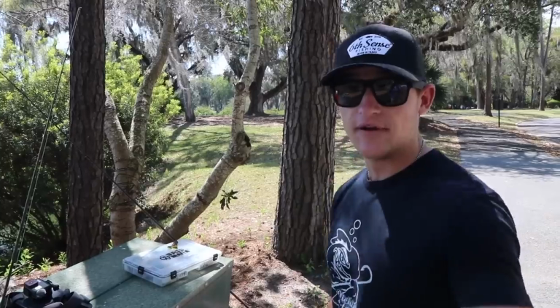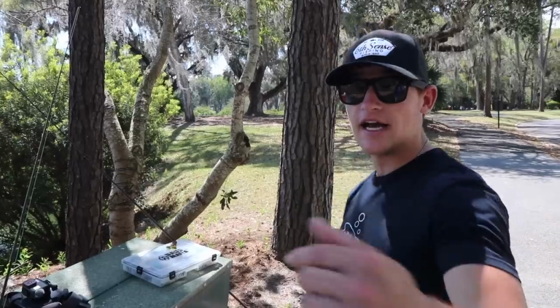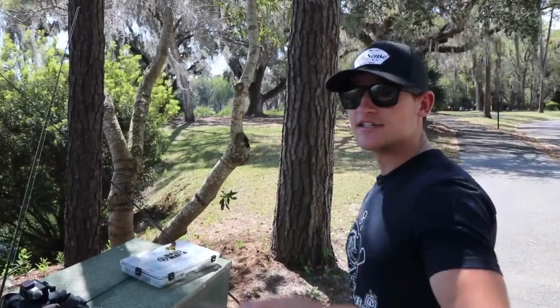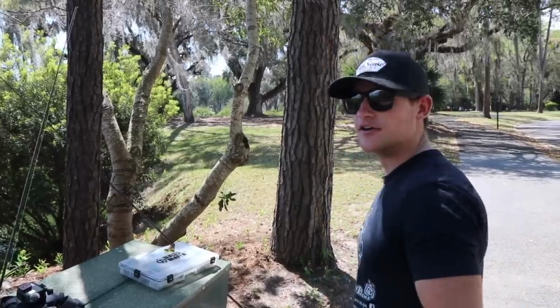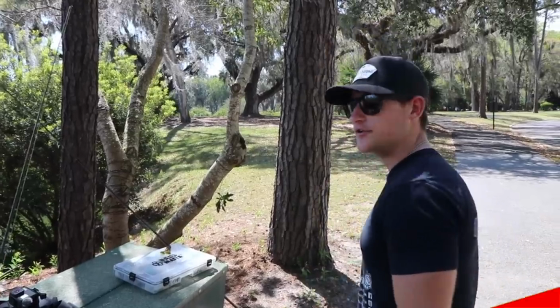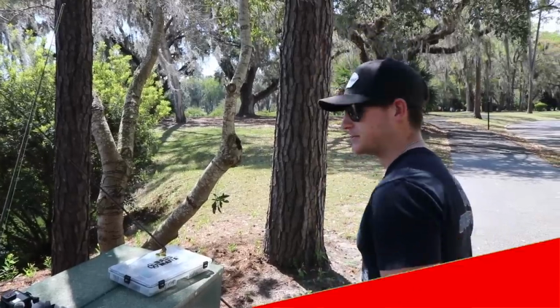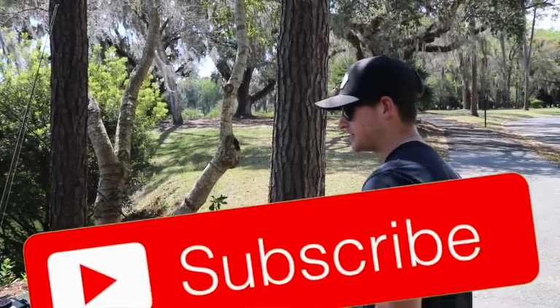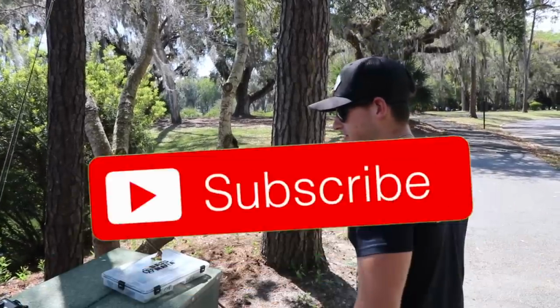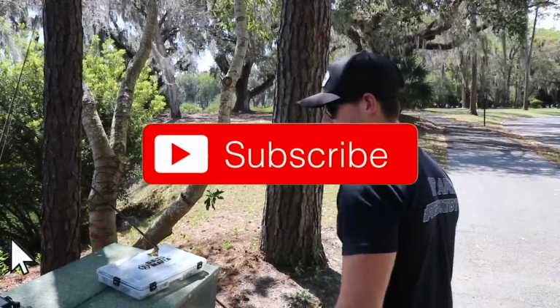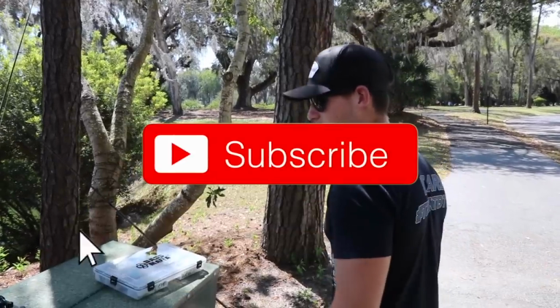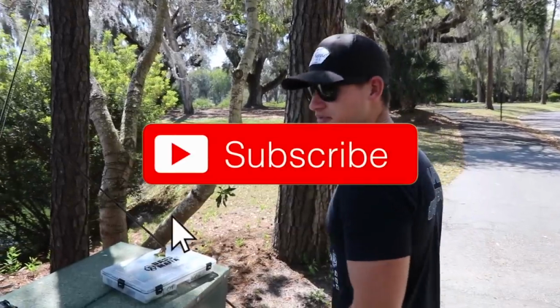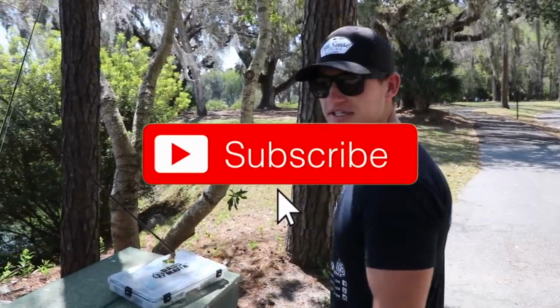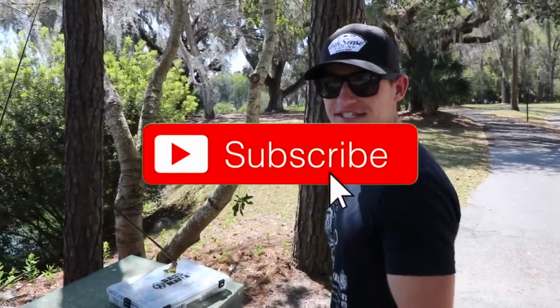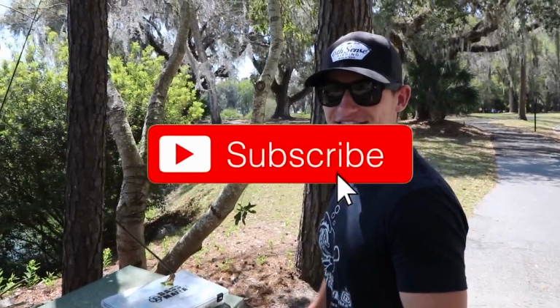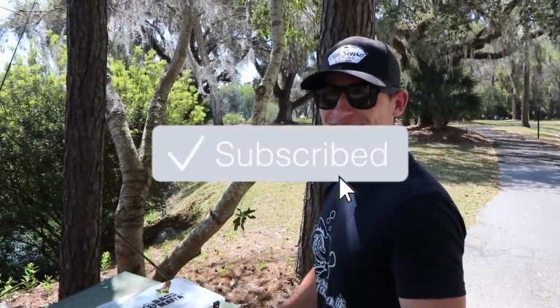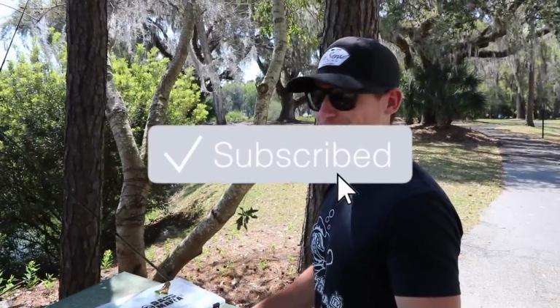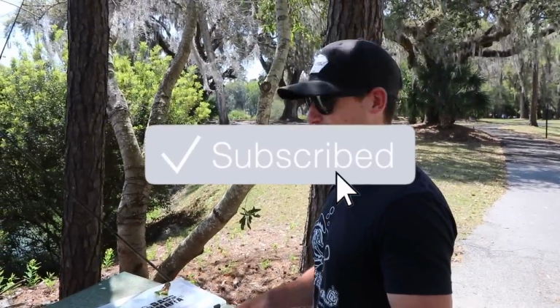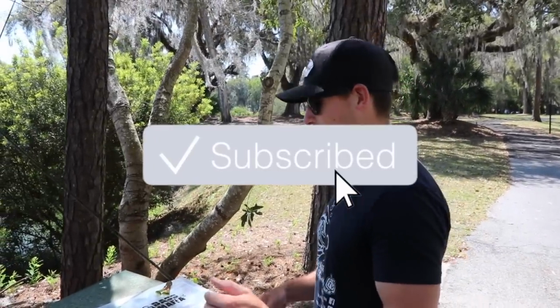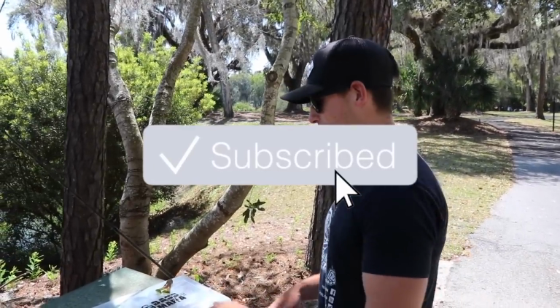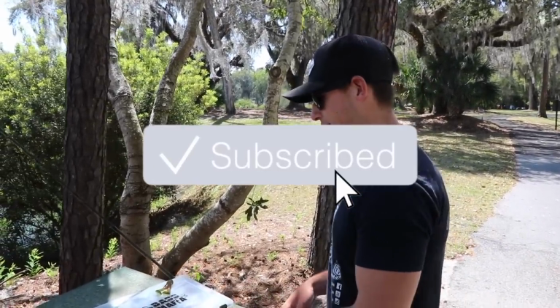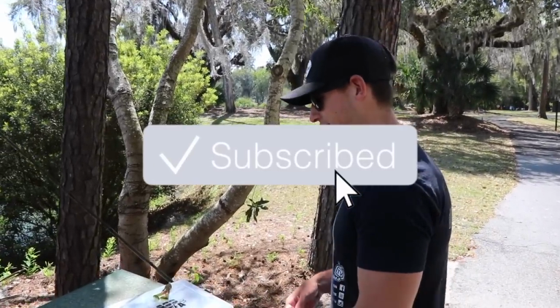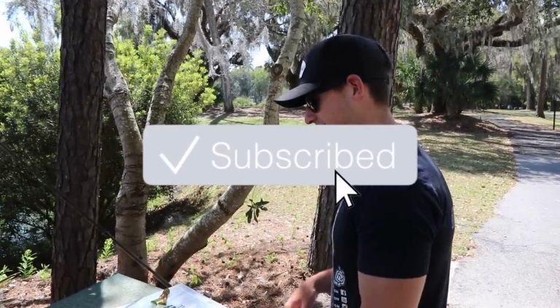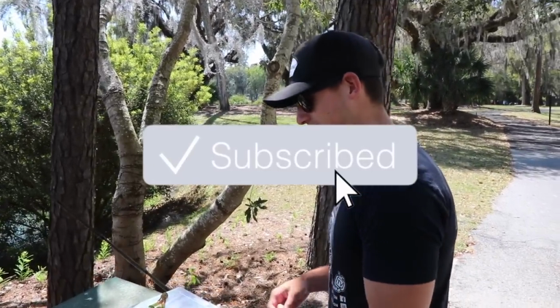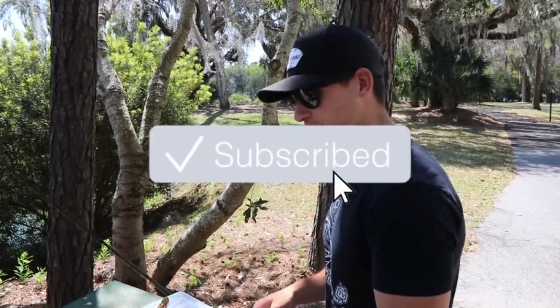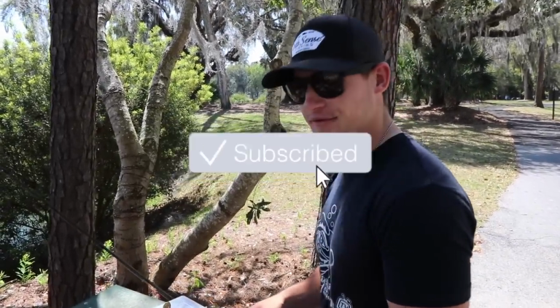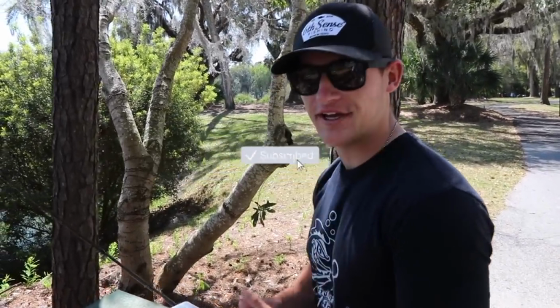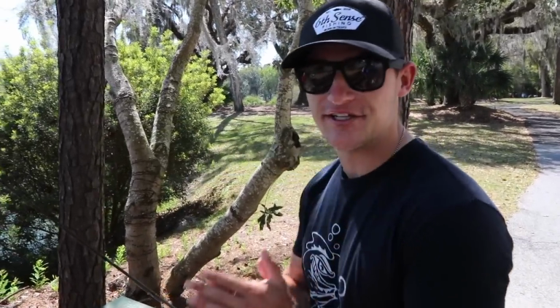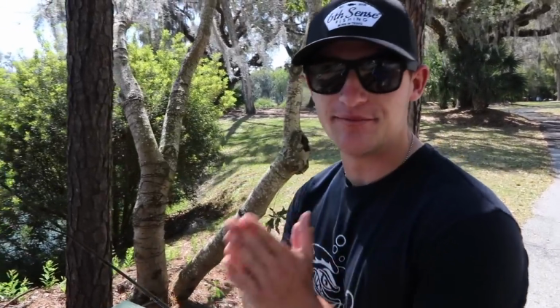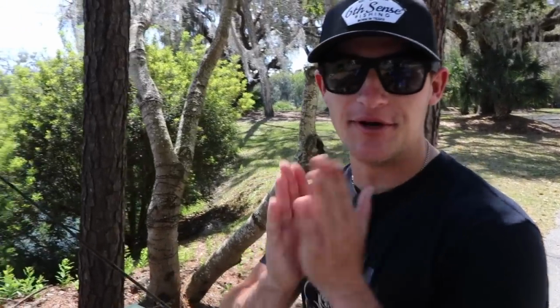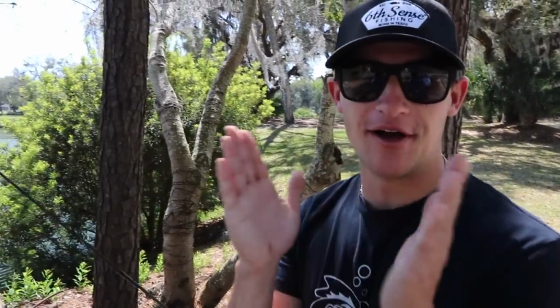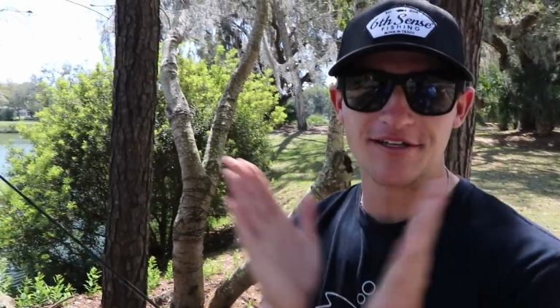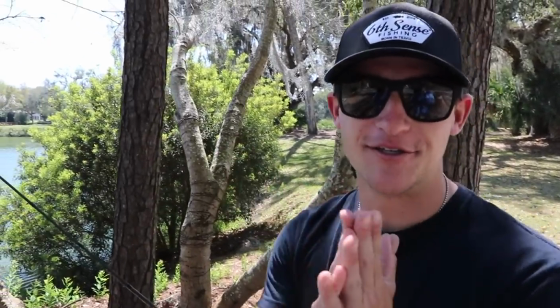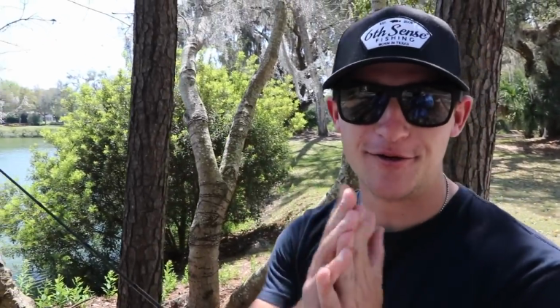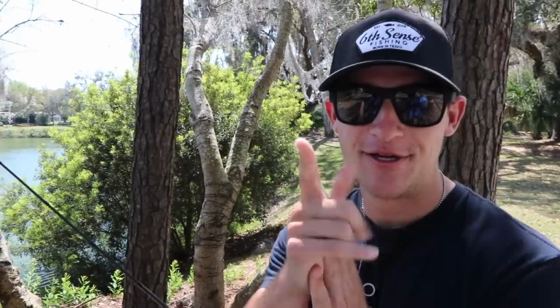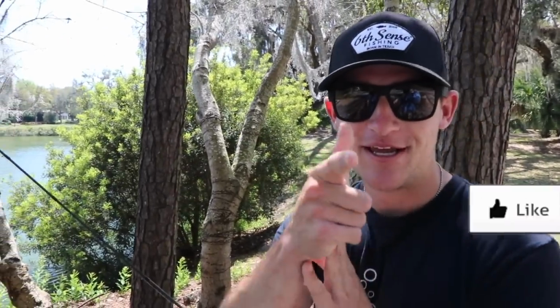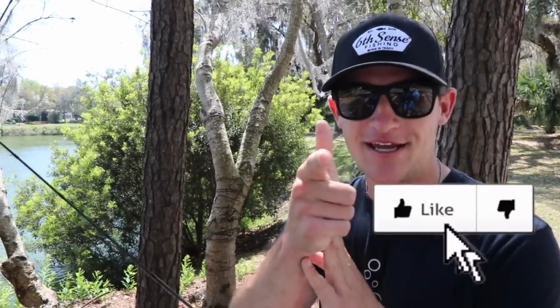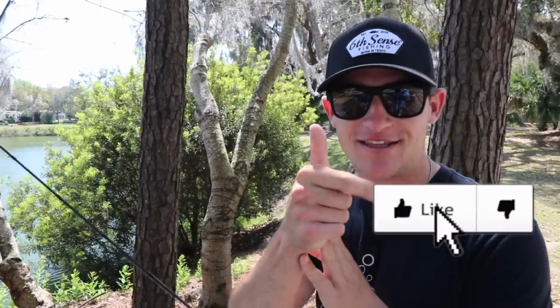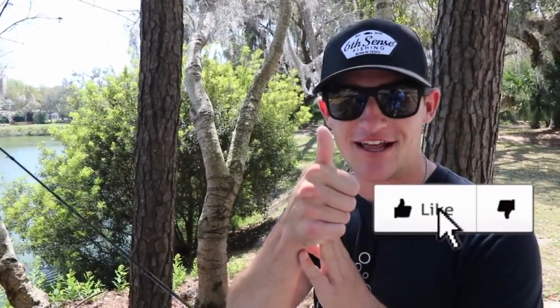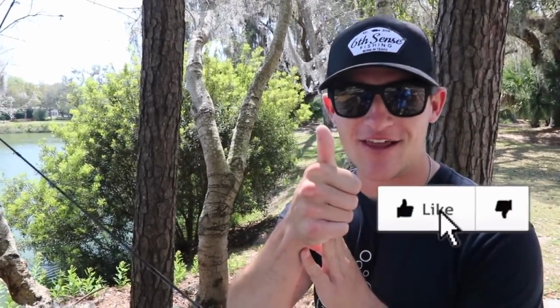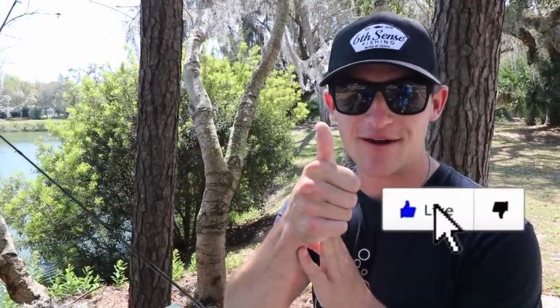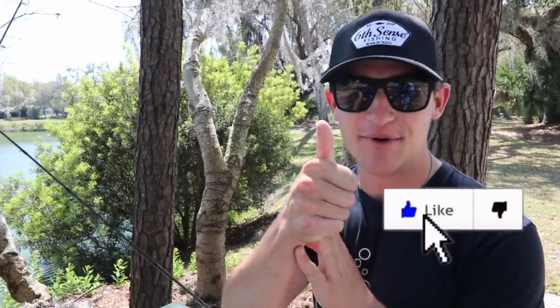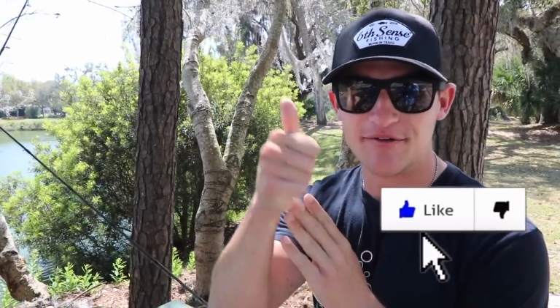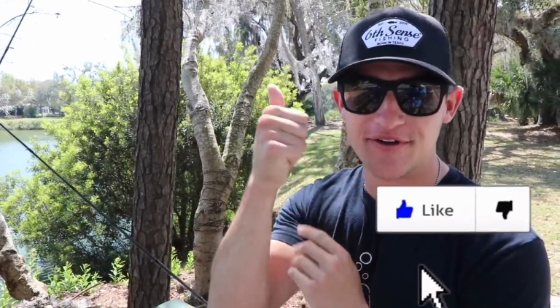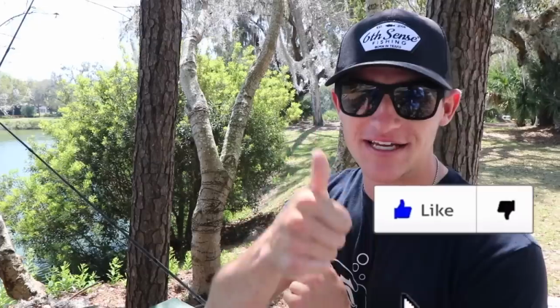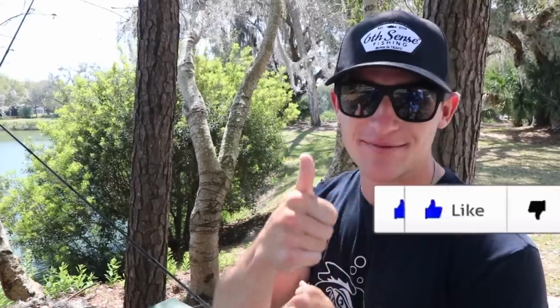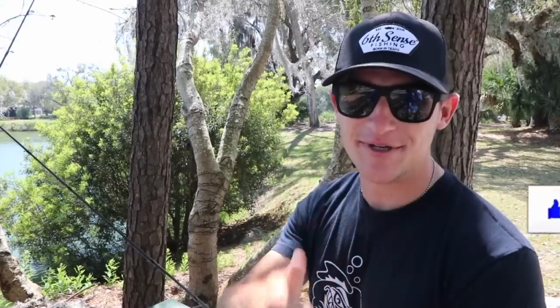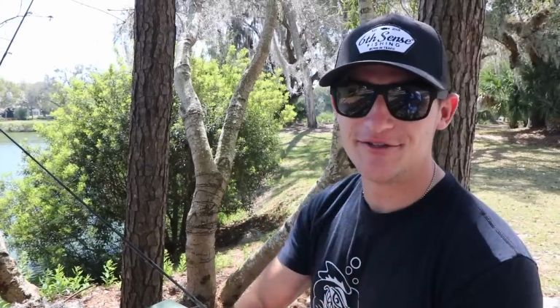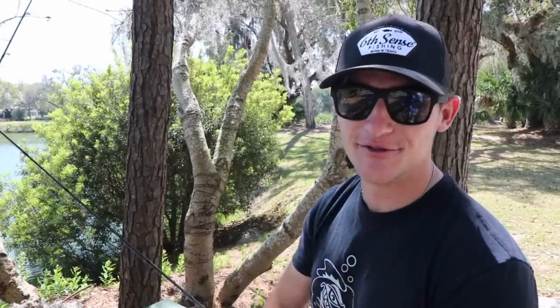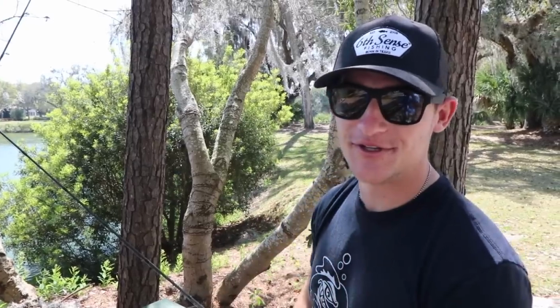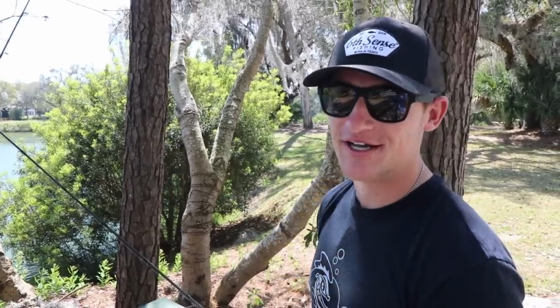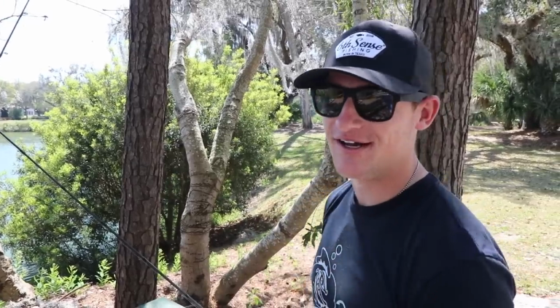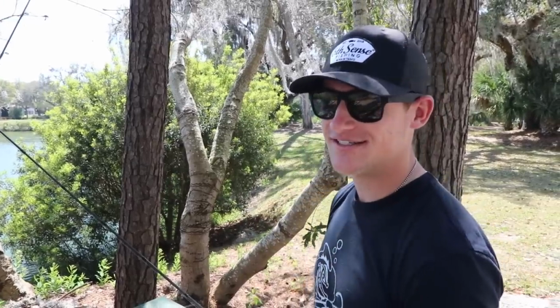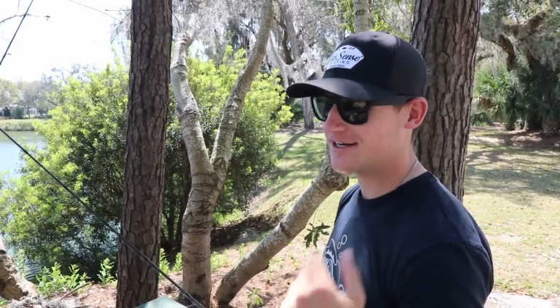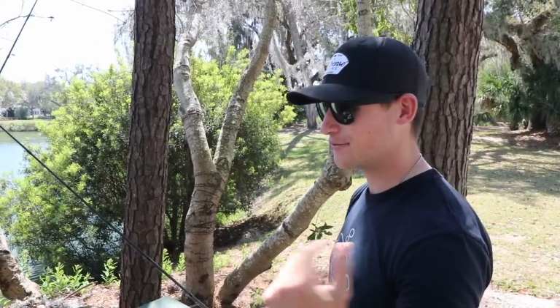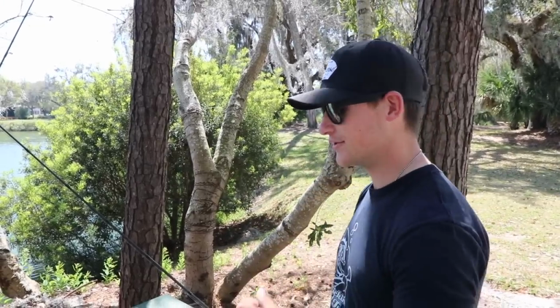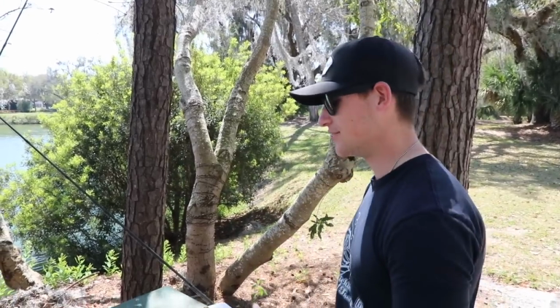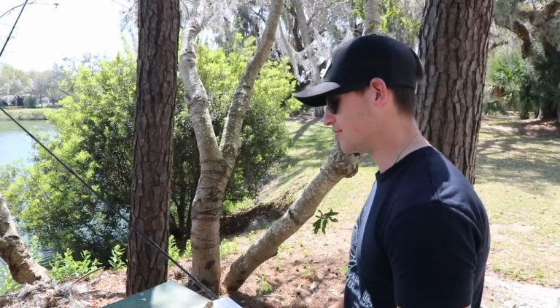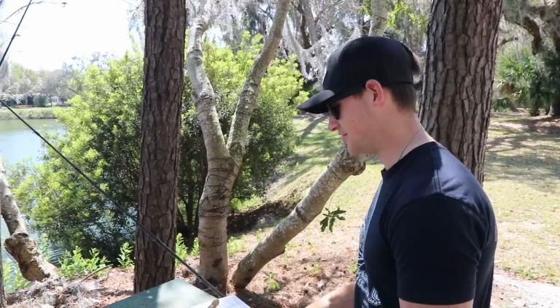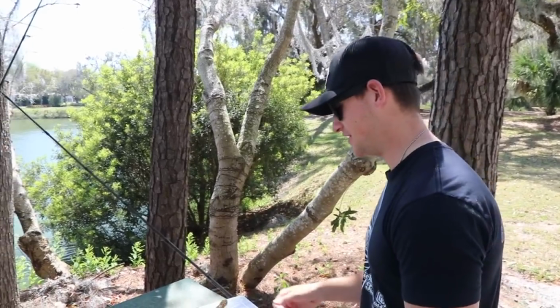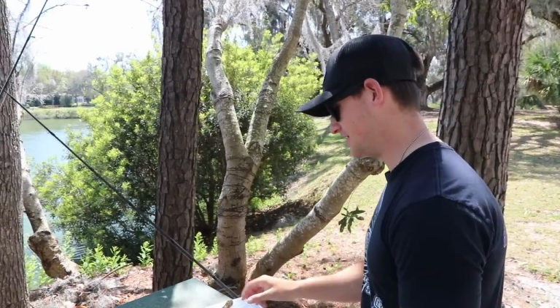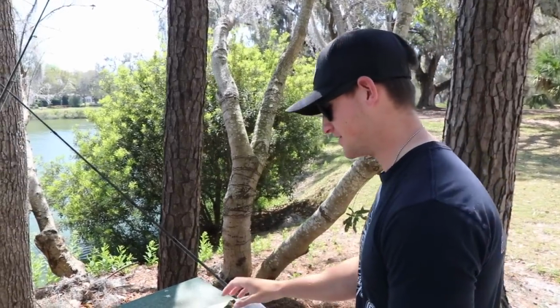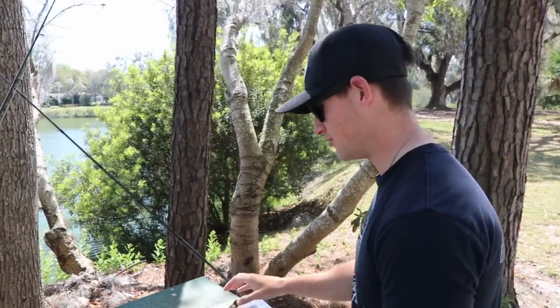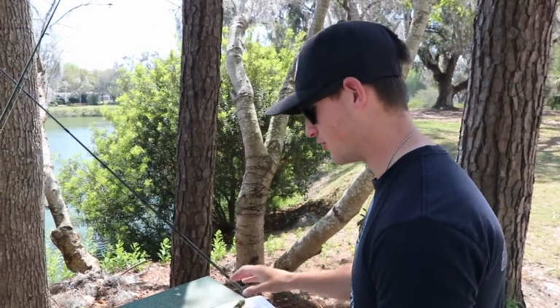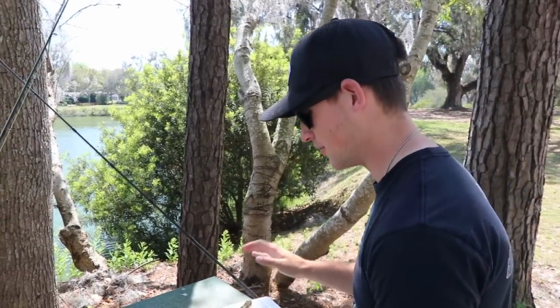If you guys are new to the channel, please hit that subscribe button and hit the notification bell. Also hit that like button if you guys have been enjoying the content — I really appreciate the support.